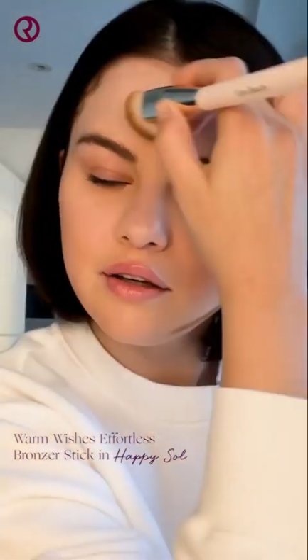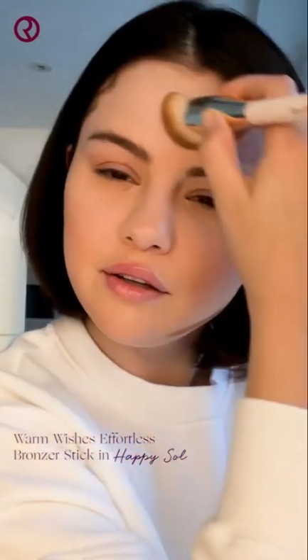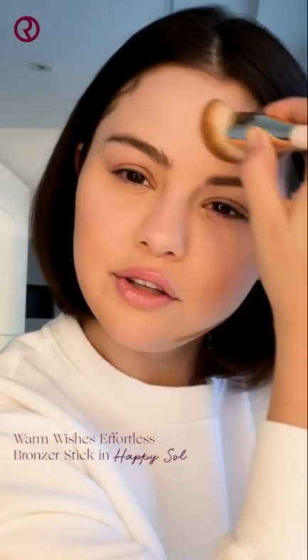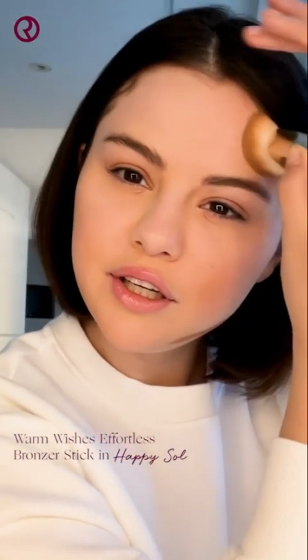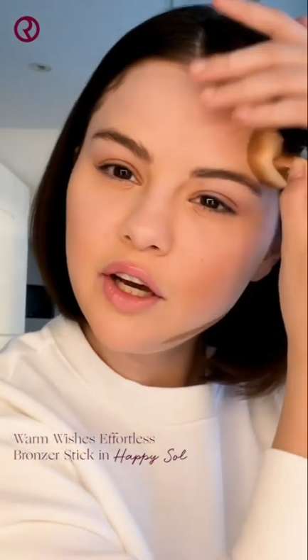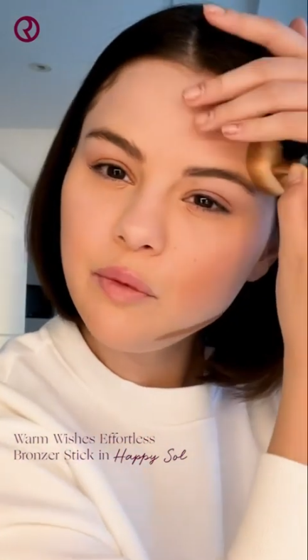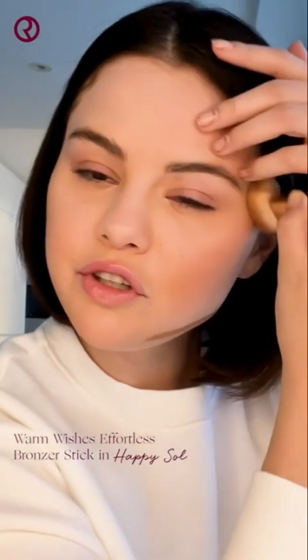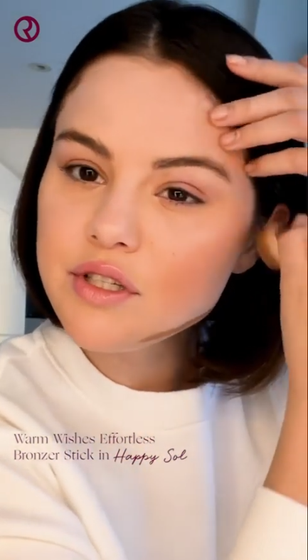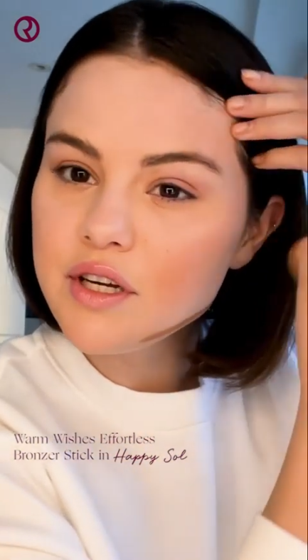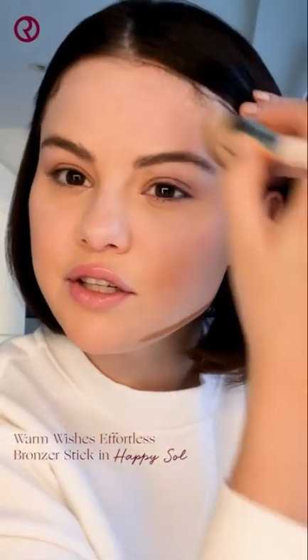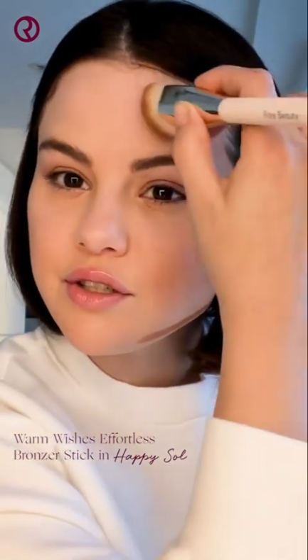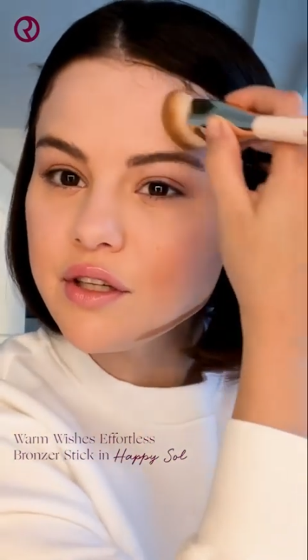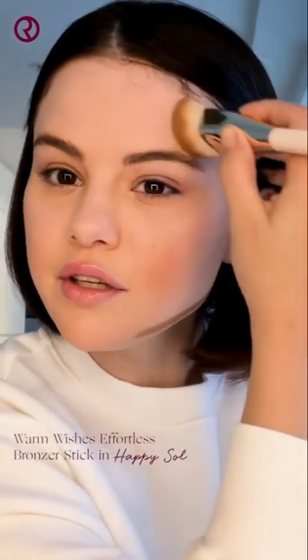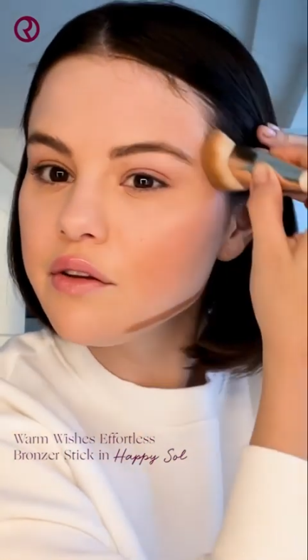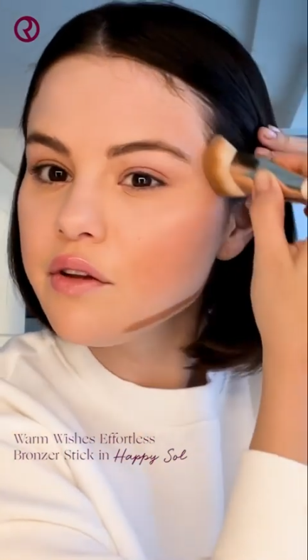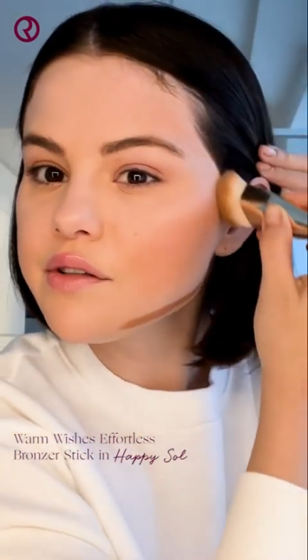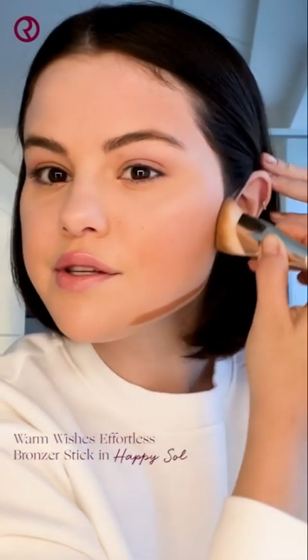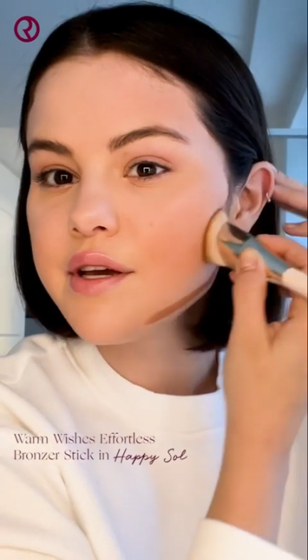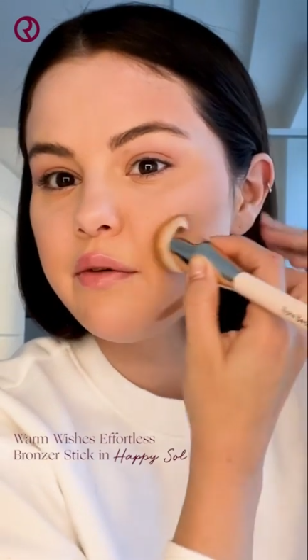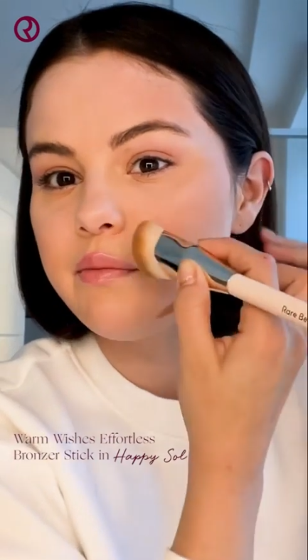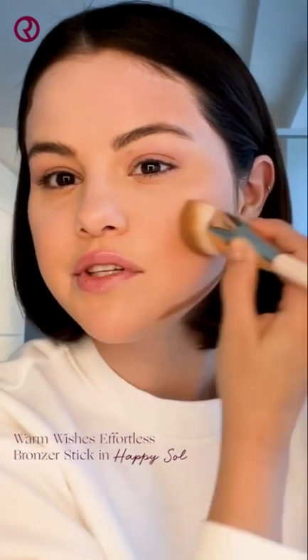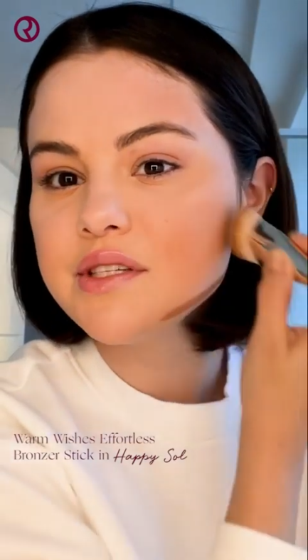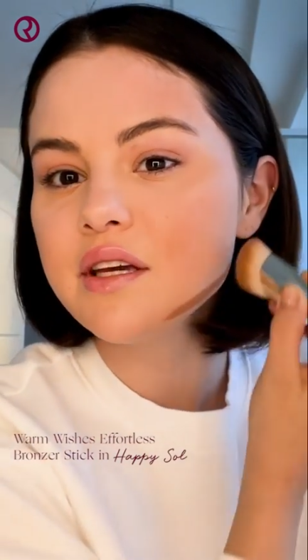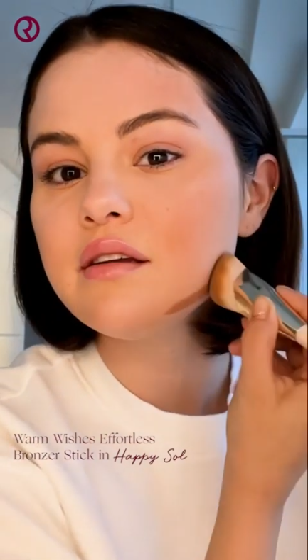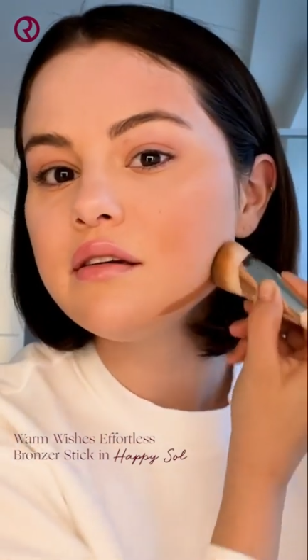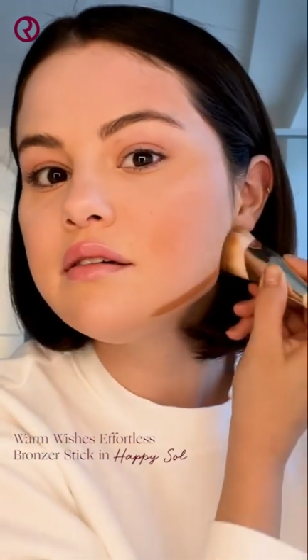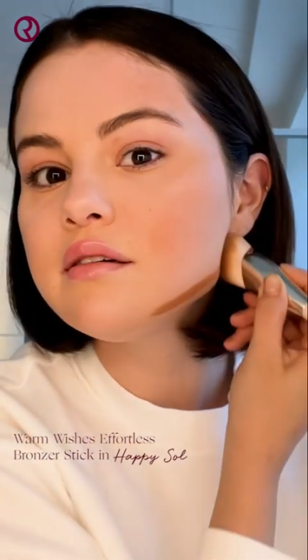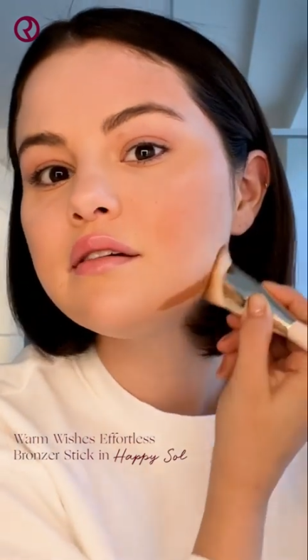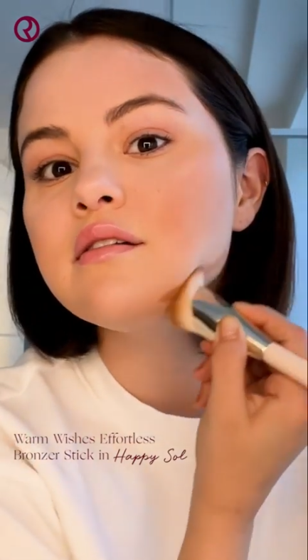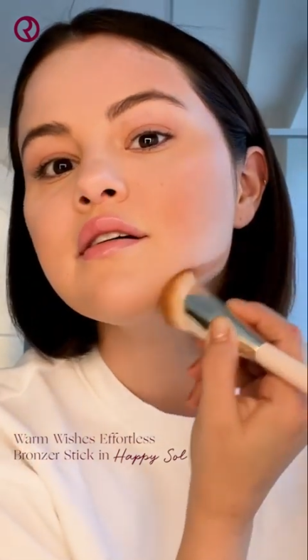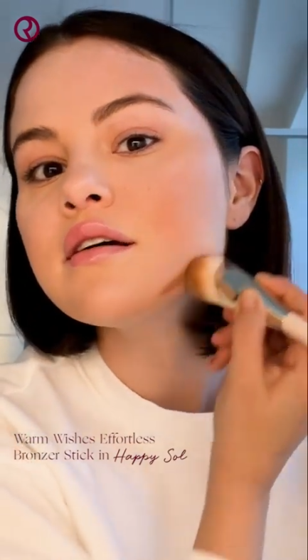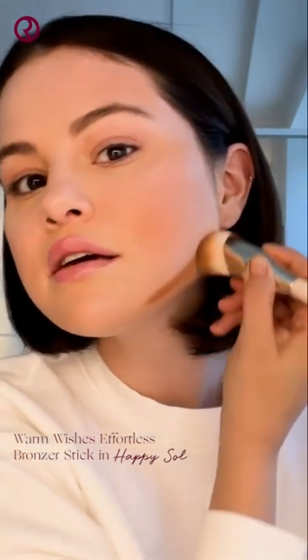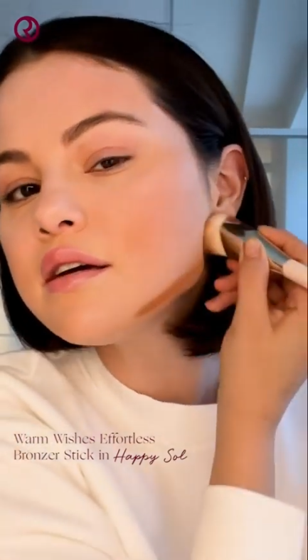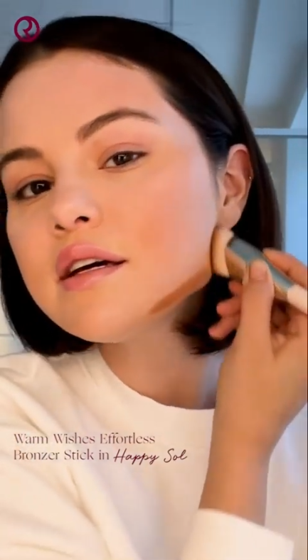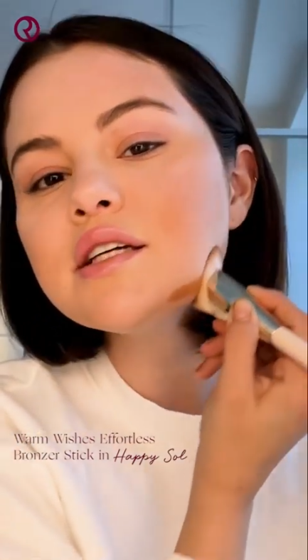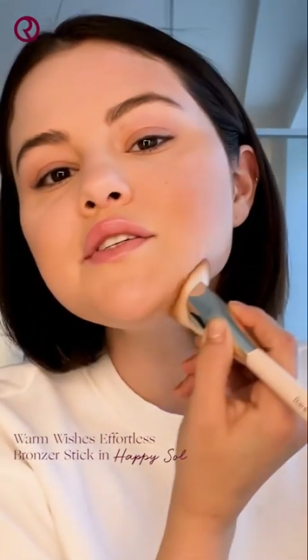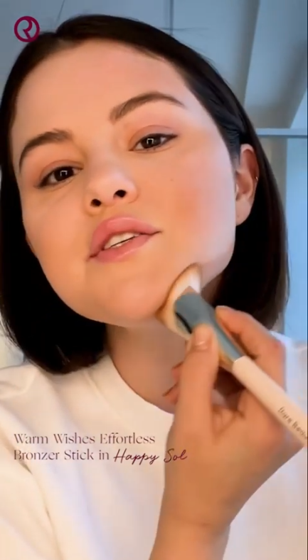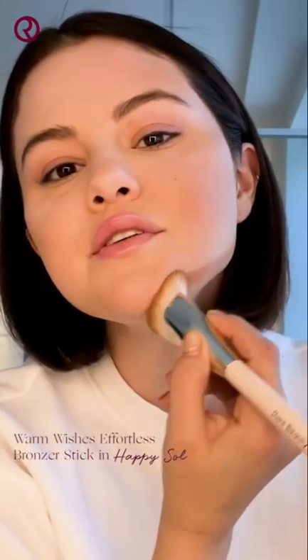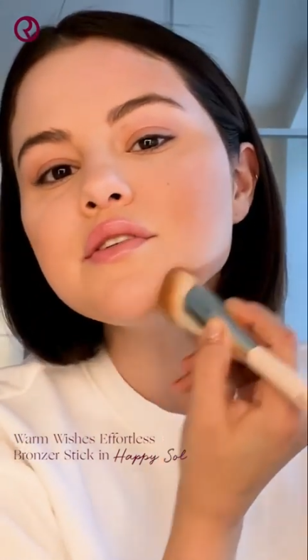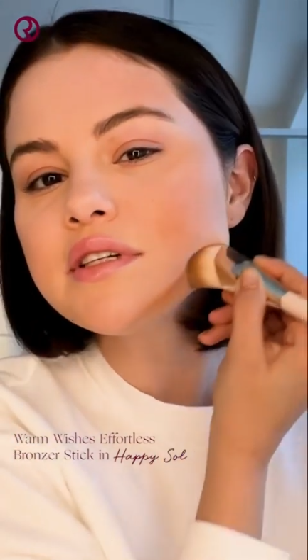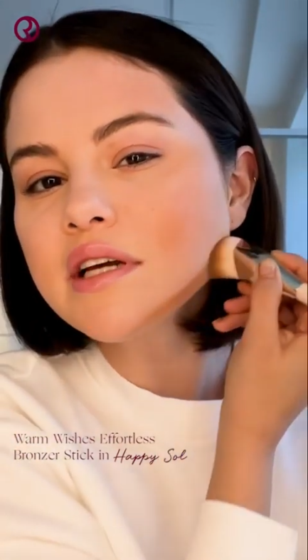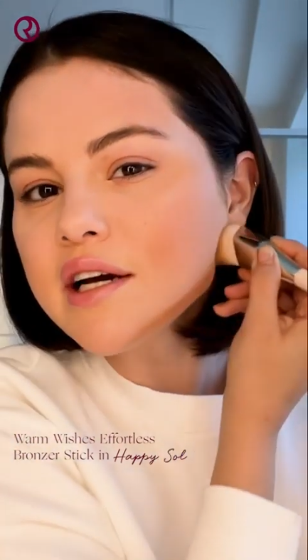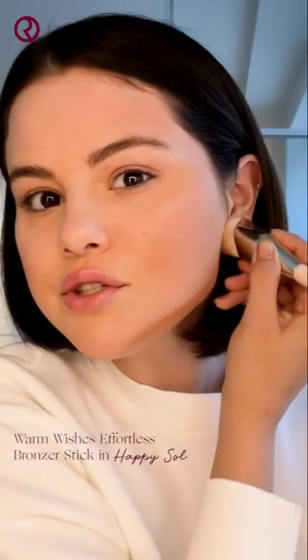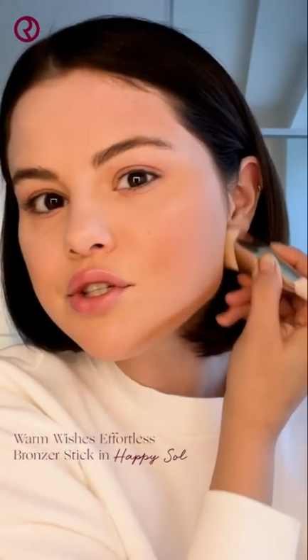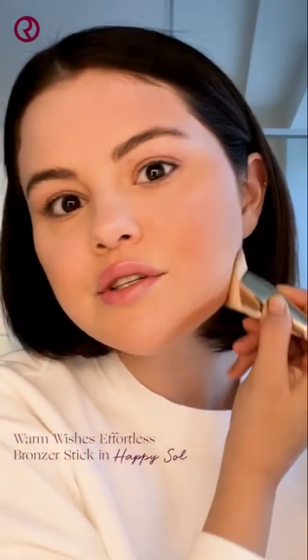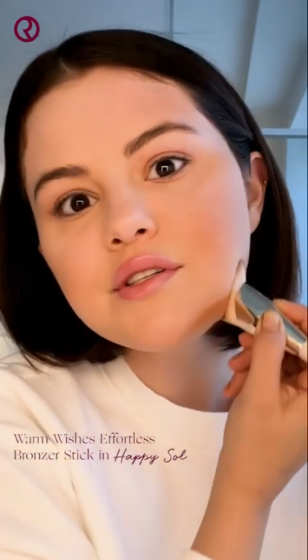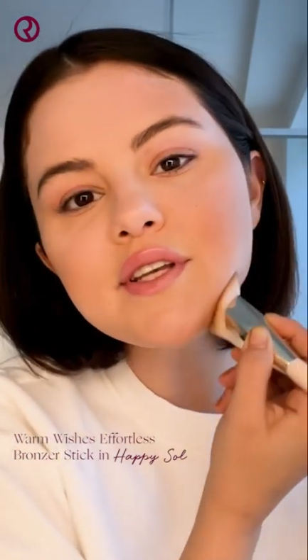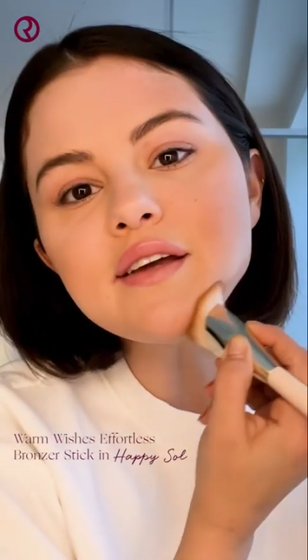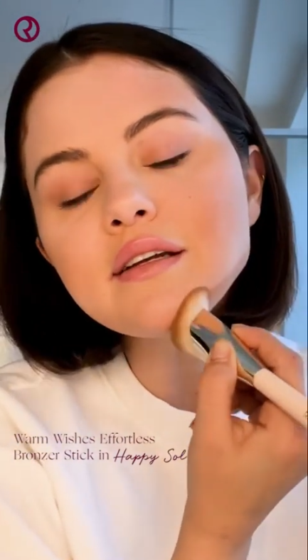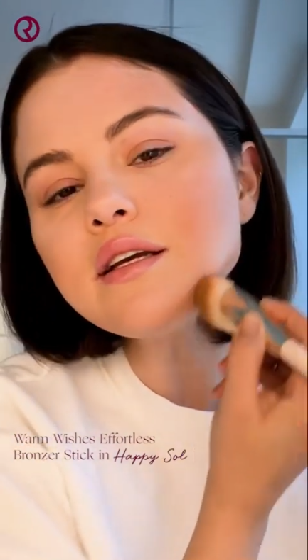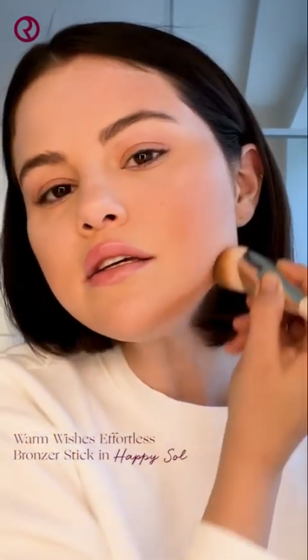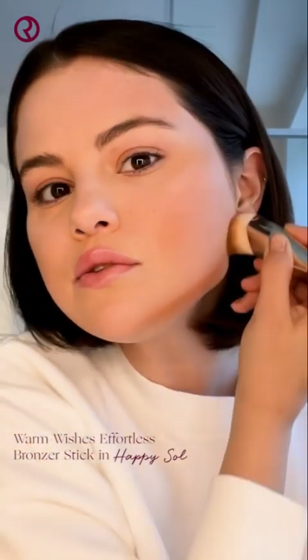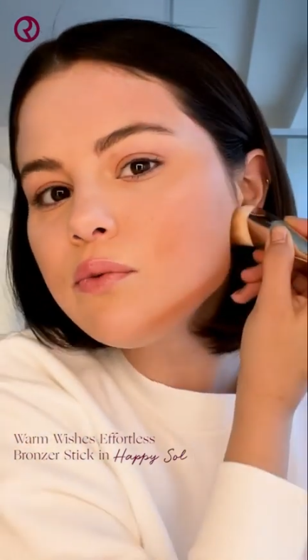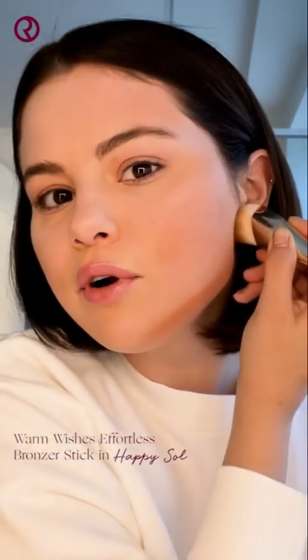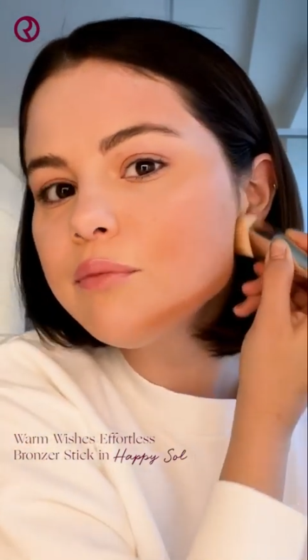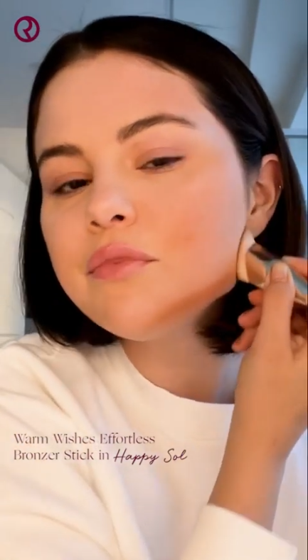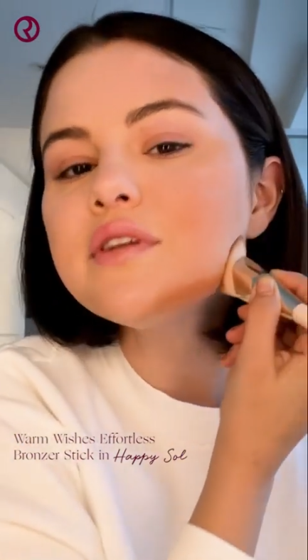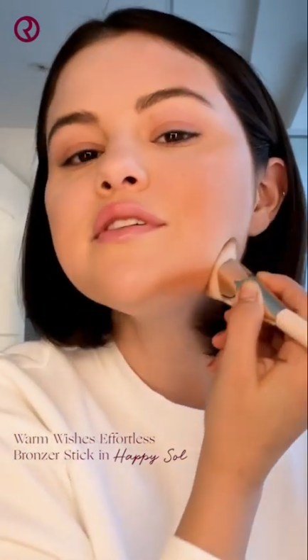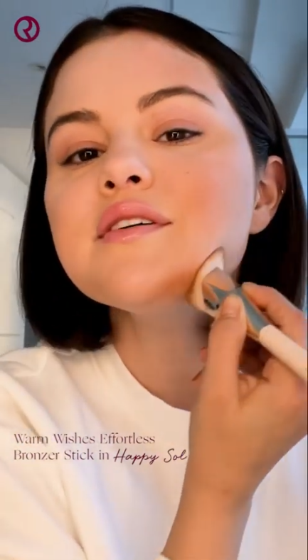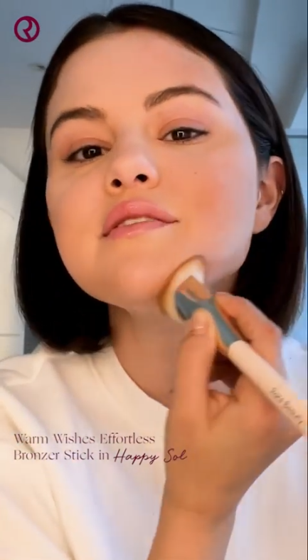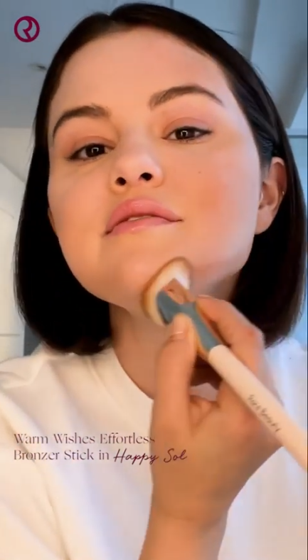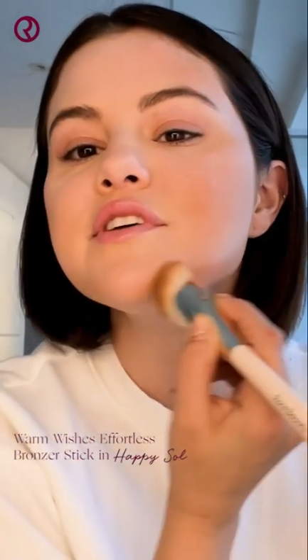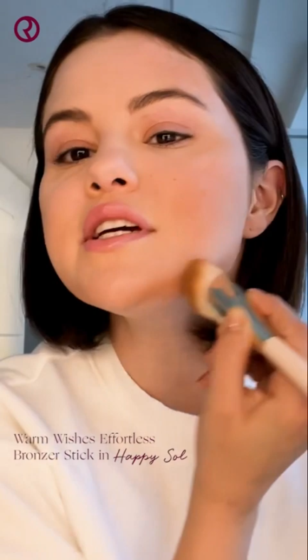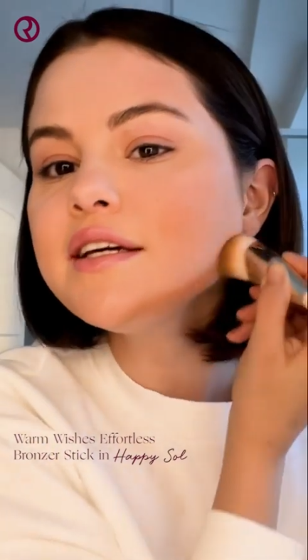Look at how much it actually looks like my skin. It gives you this natural sun-kissed warmth and doesn't fade.